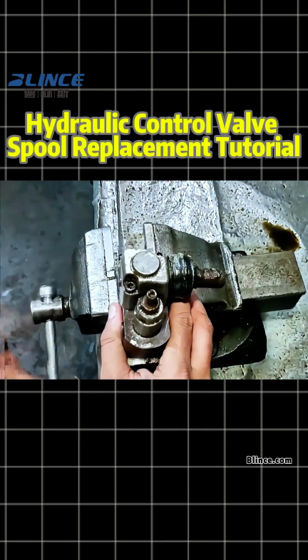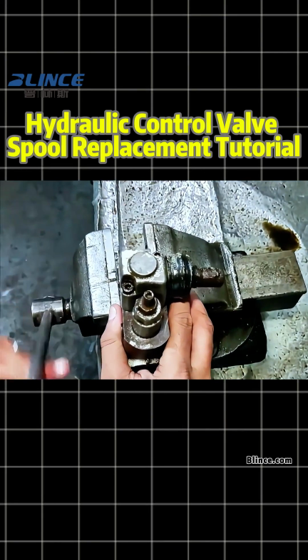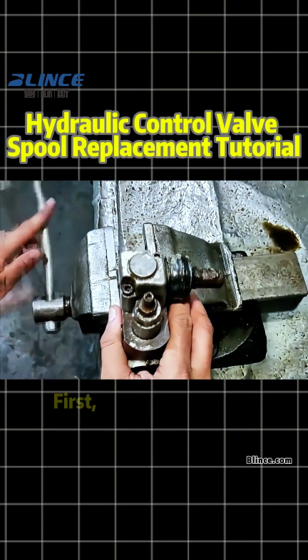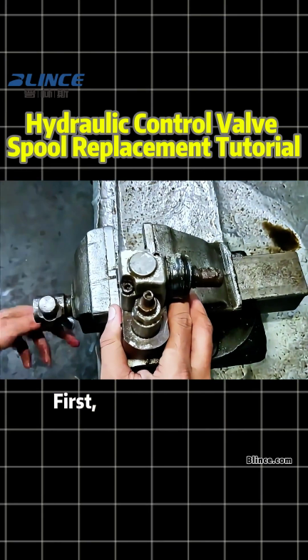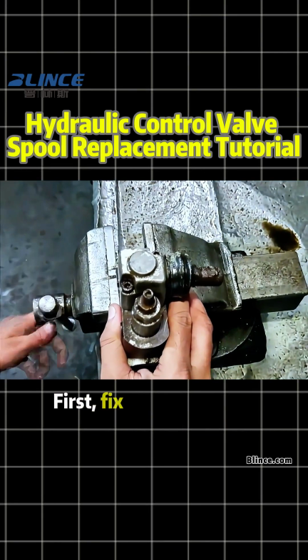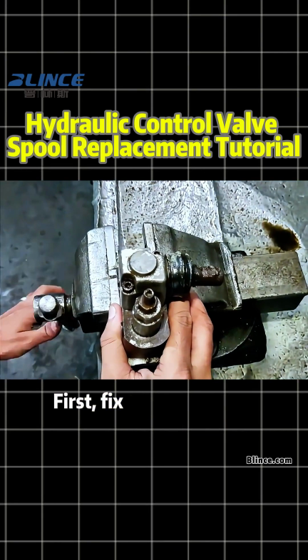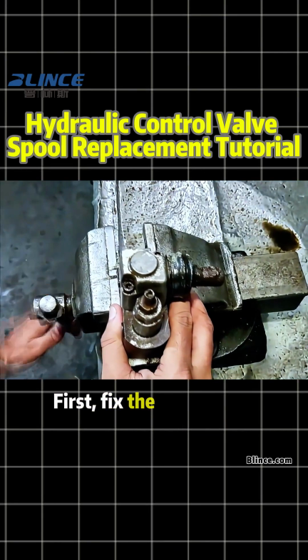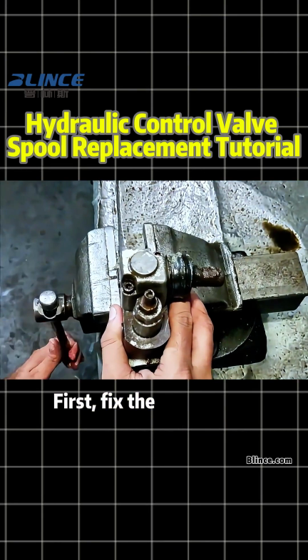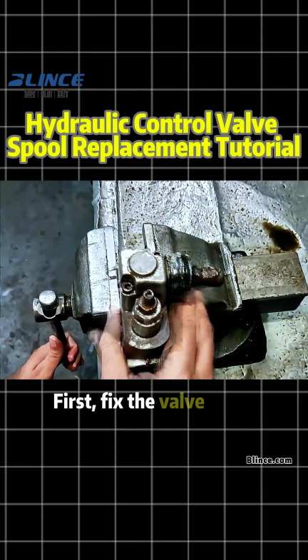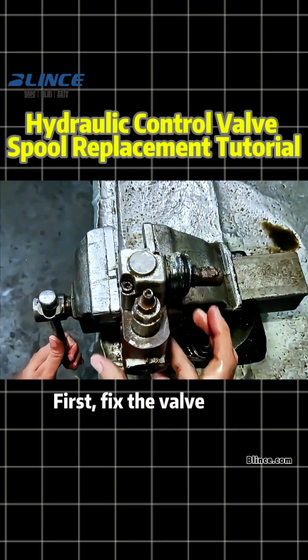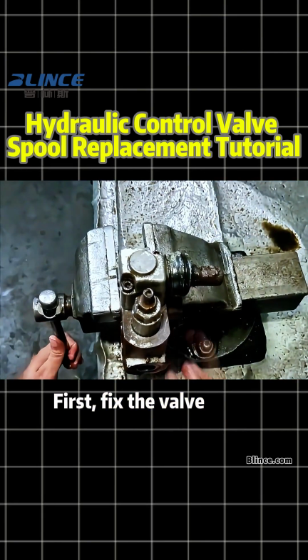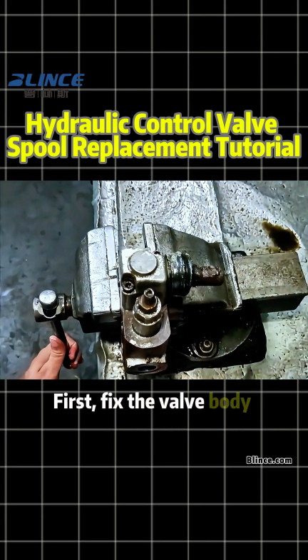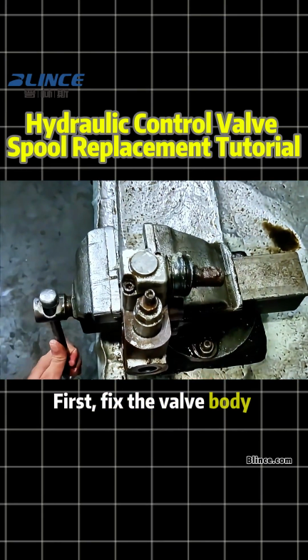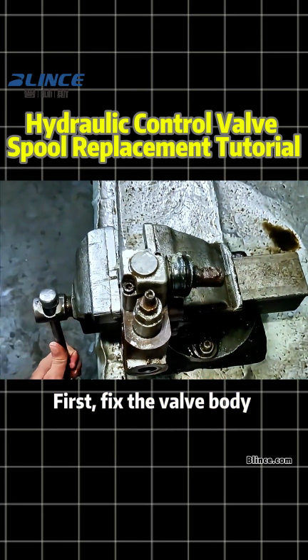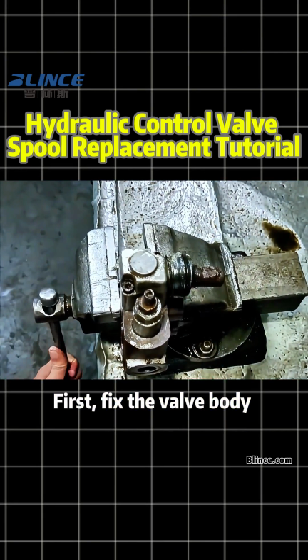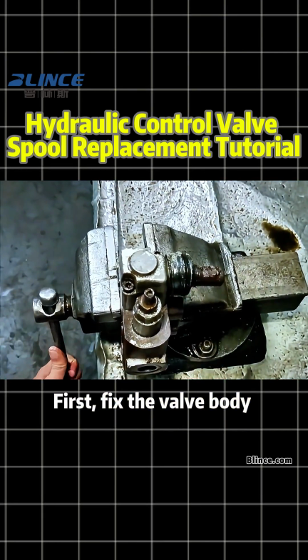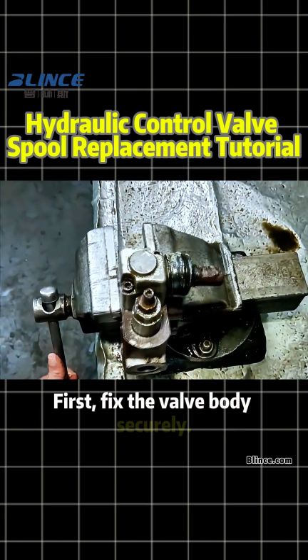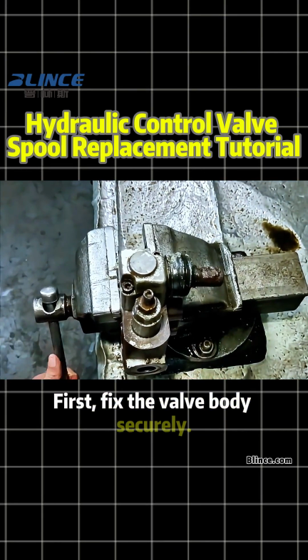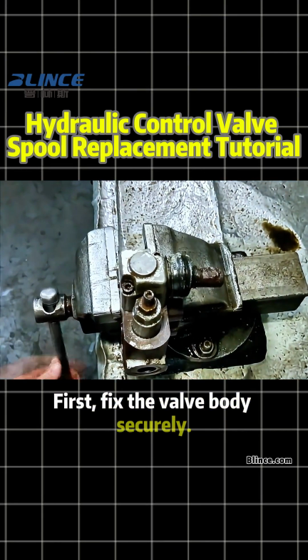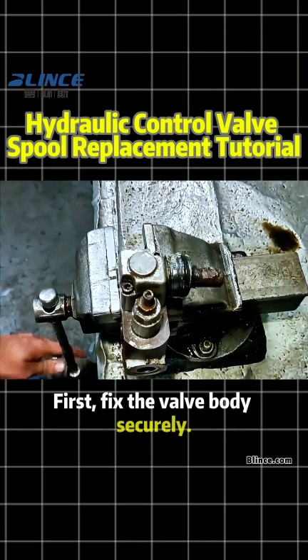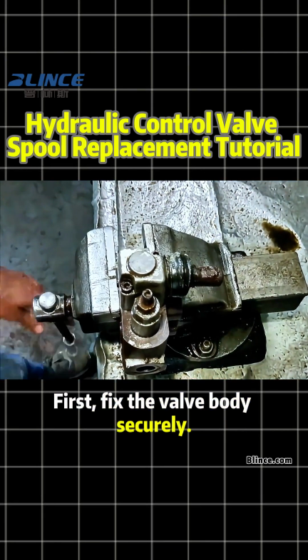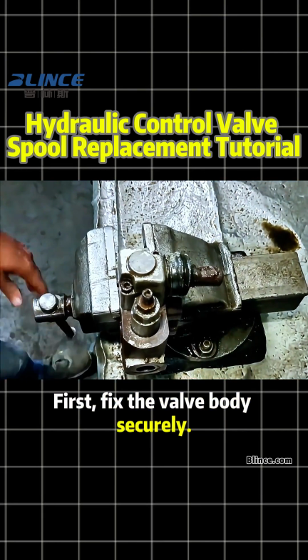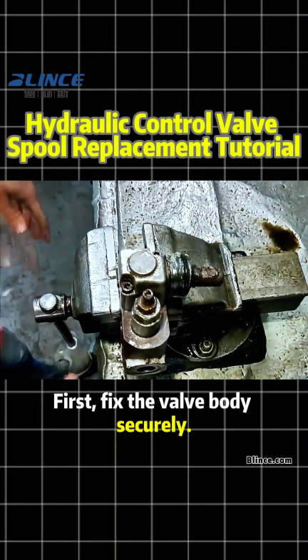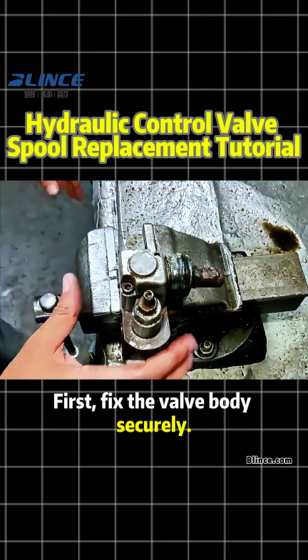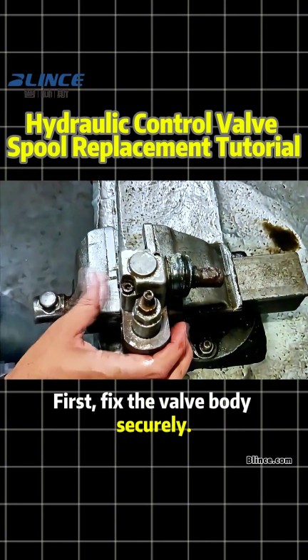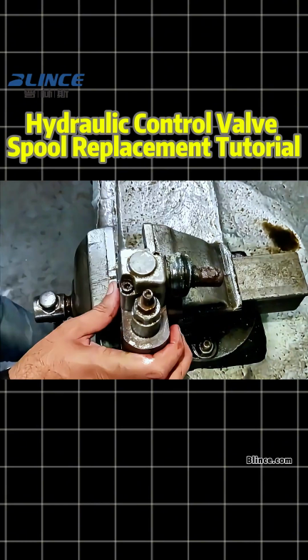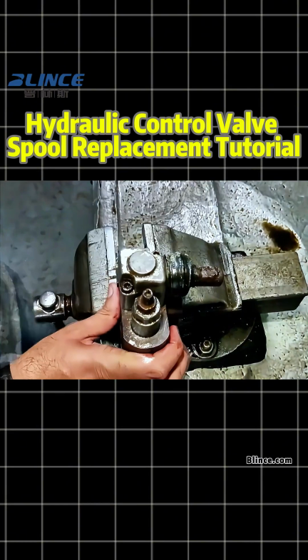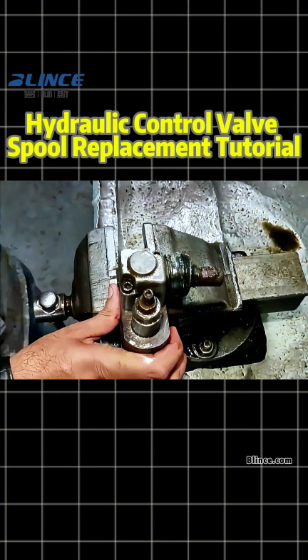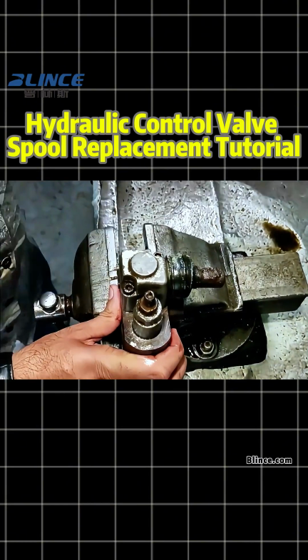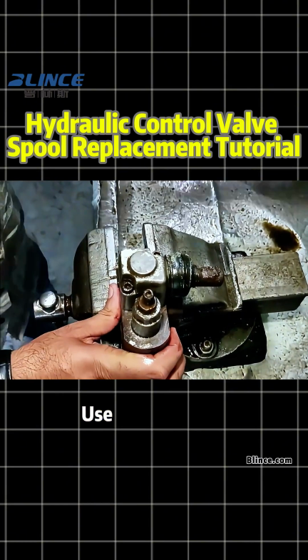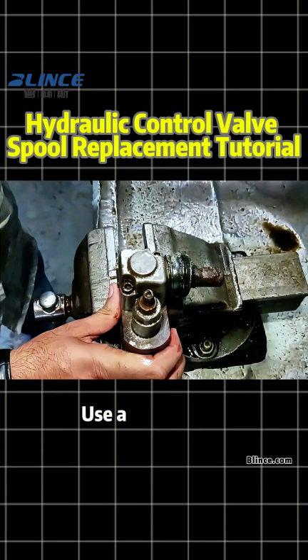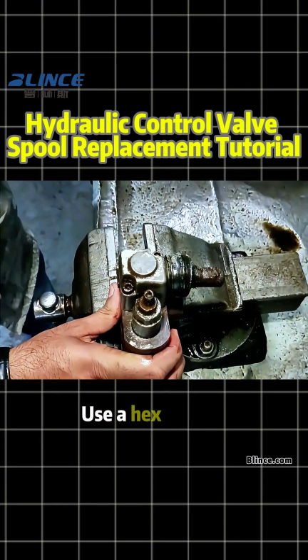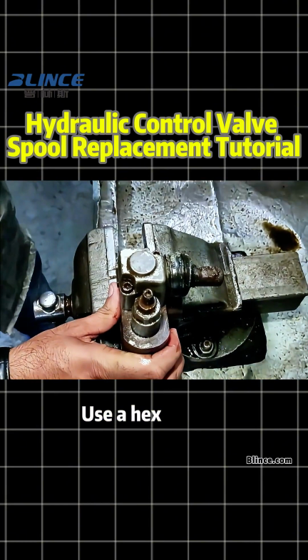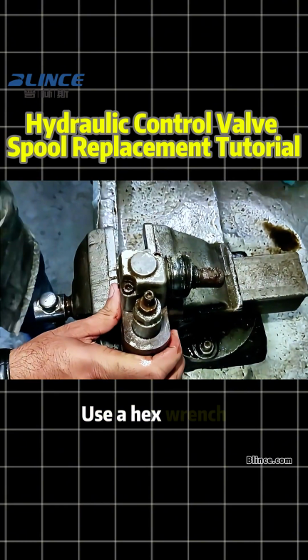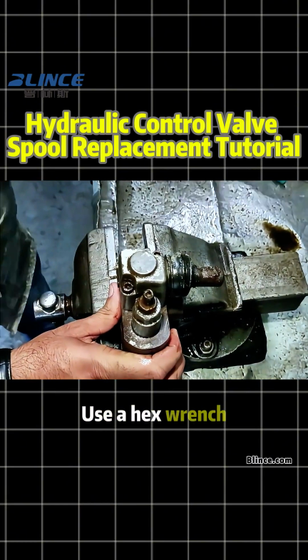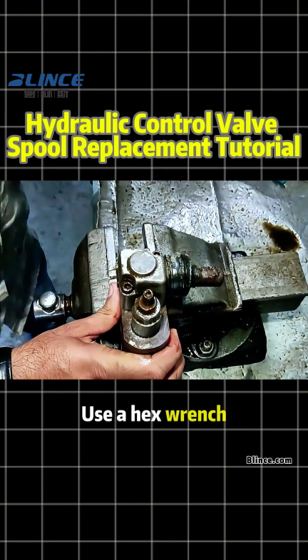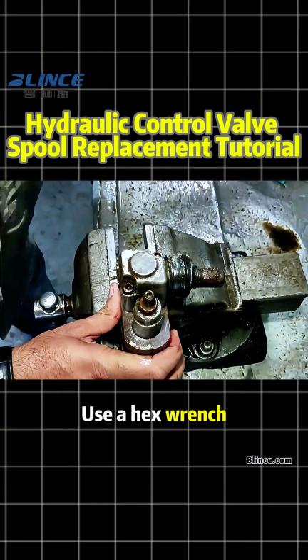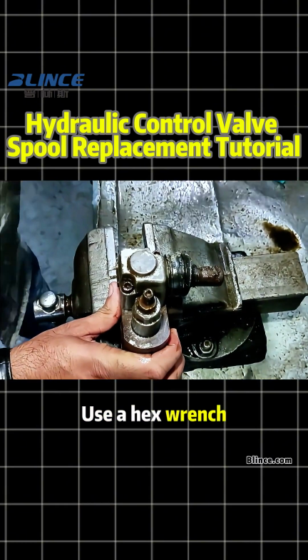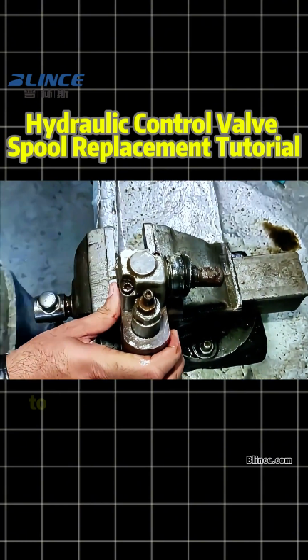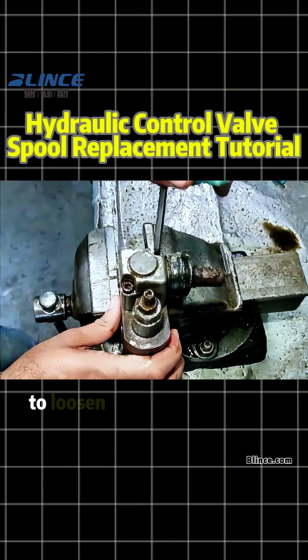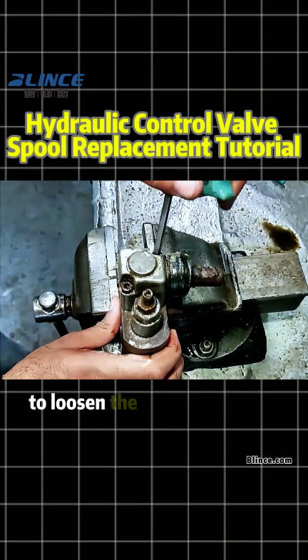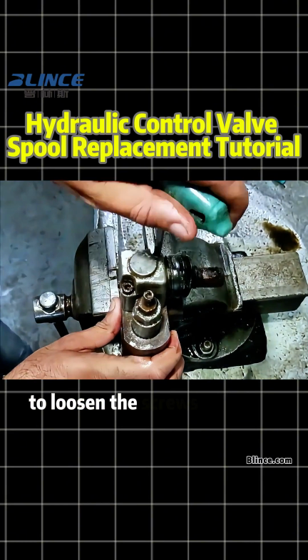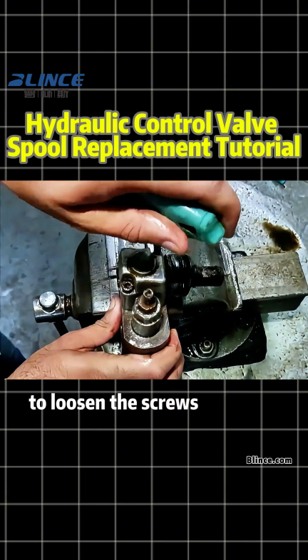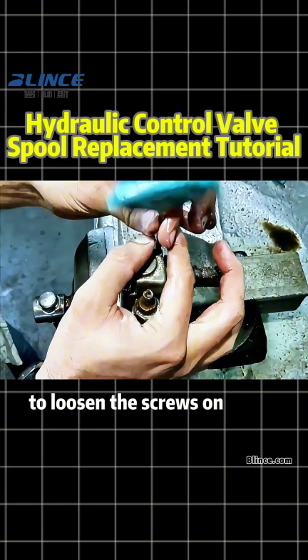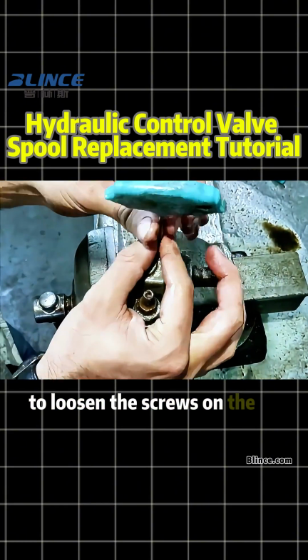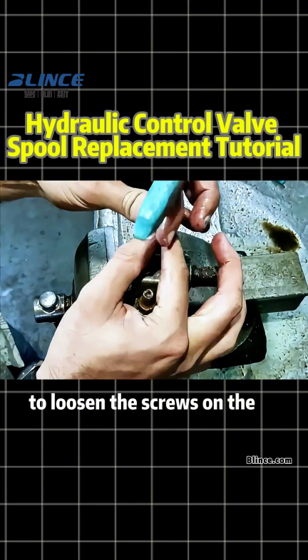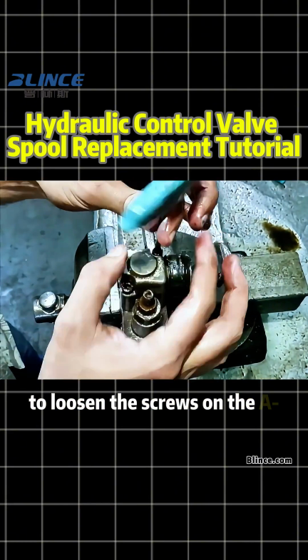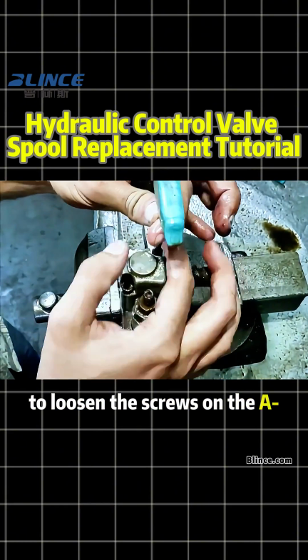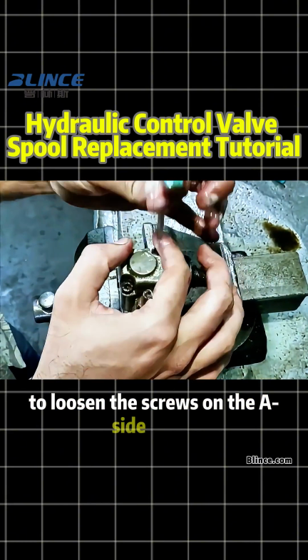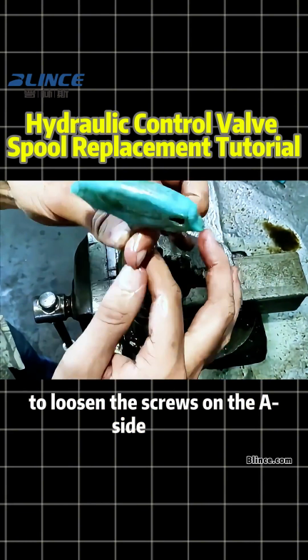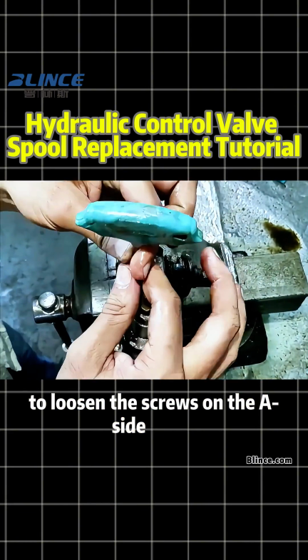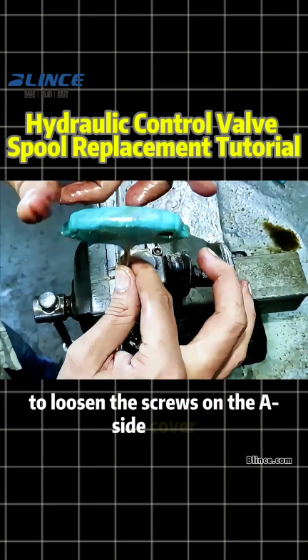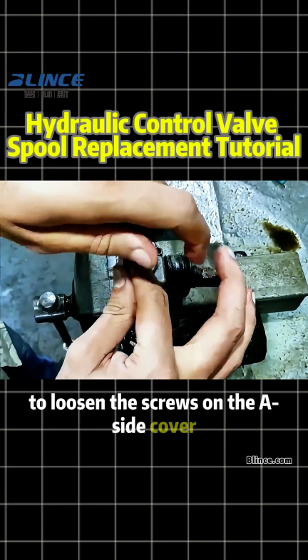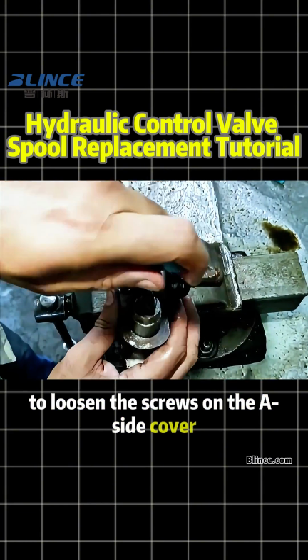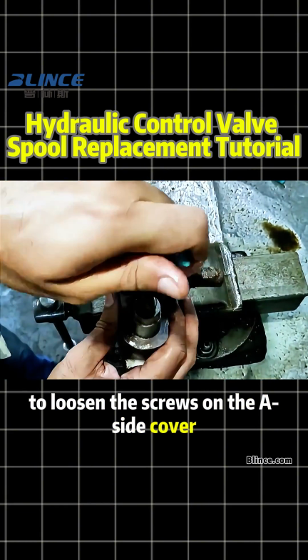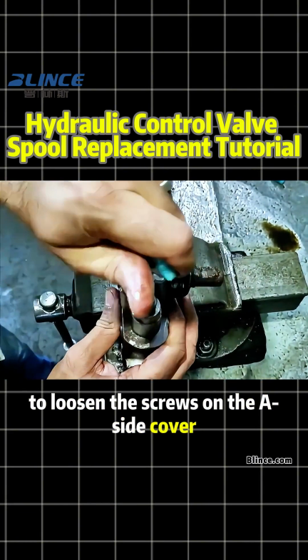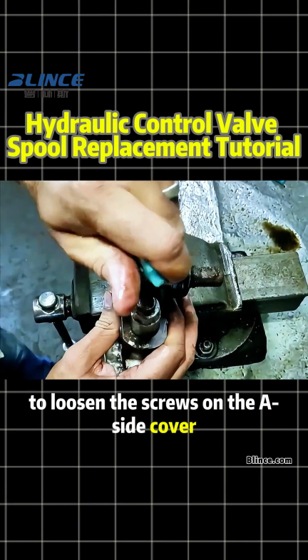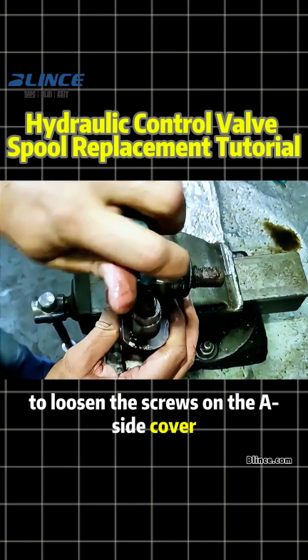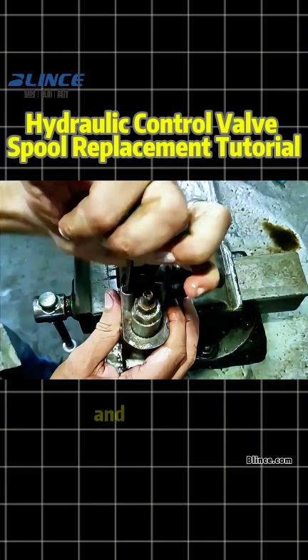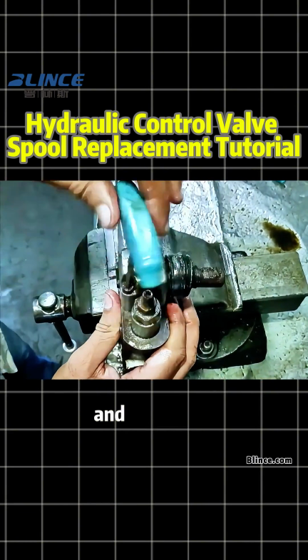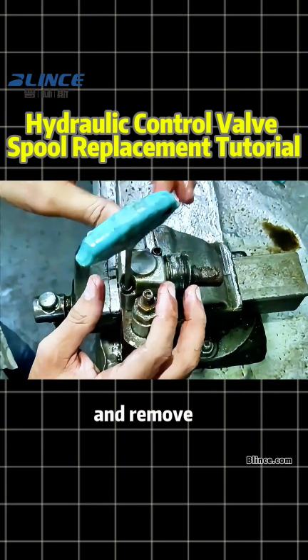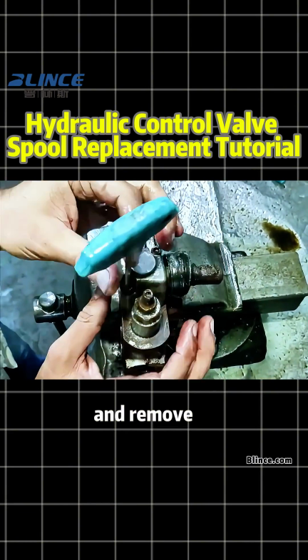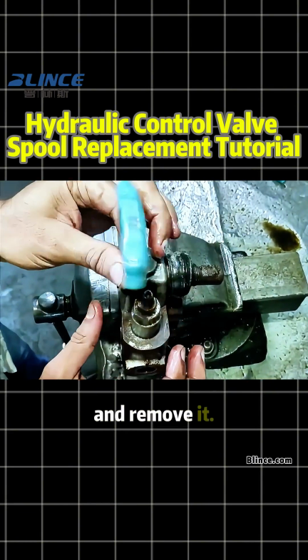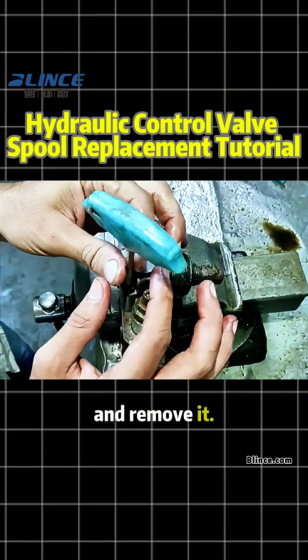First, fix the valve body securely. Use a hex wrench to loosen the screws on the A-side cover and remove it.